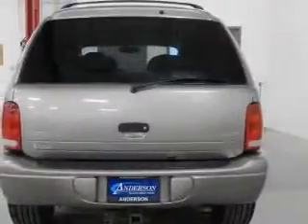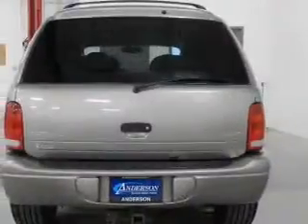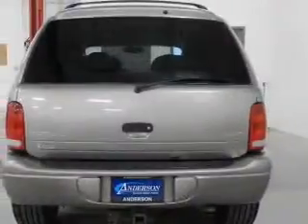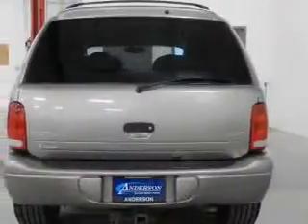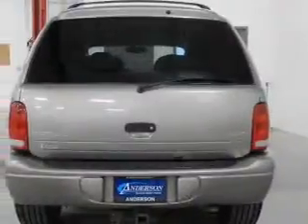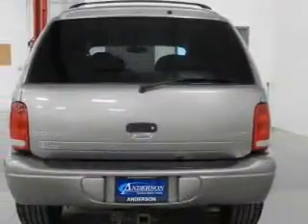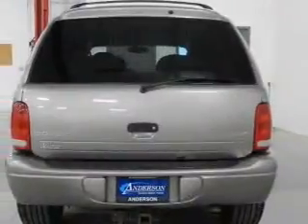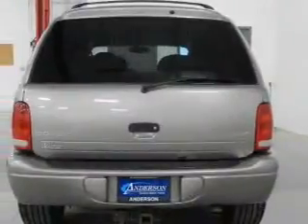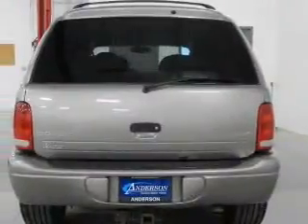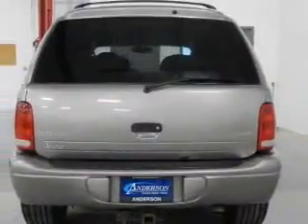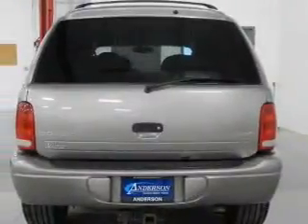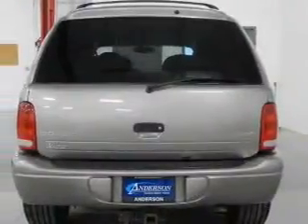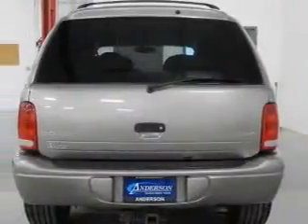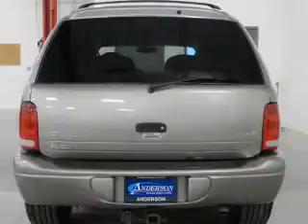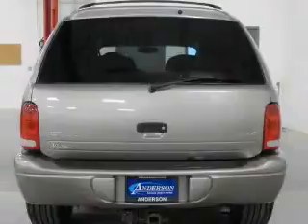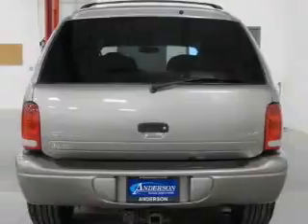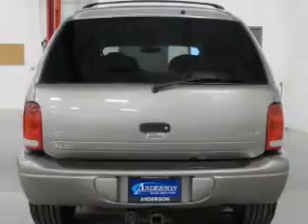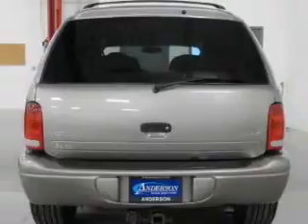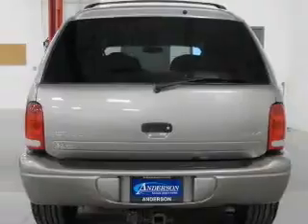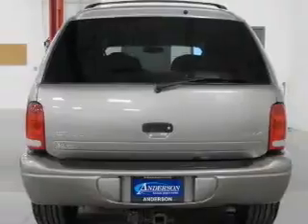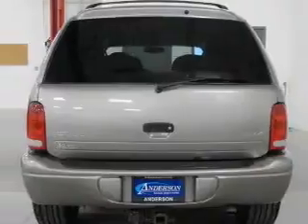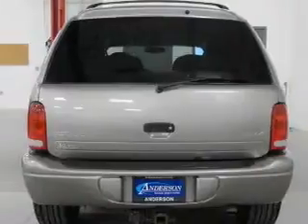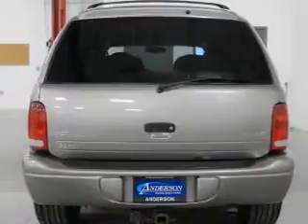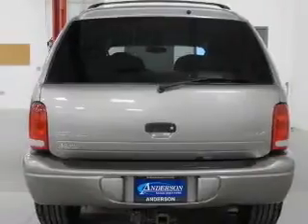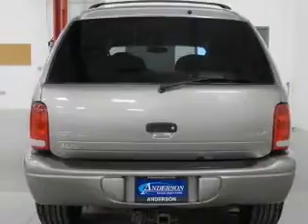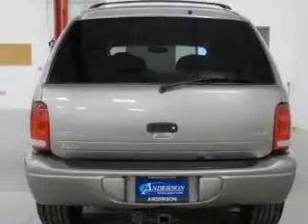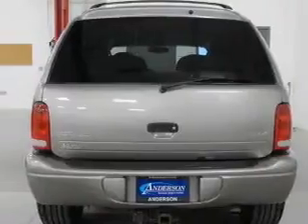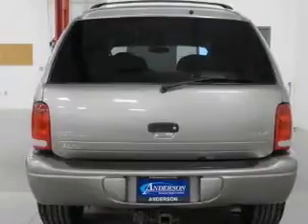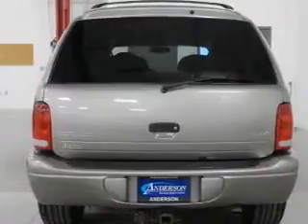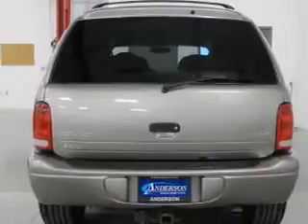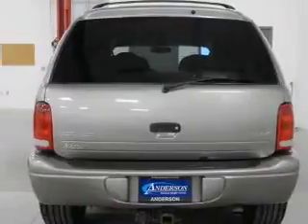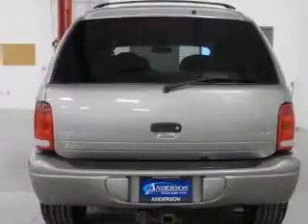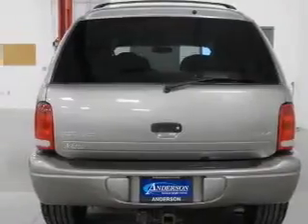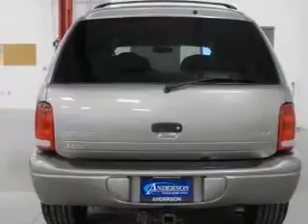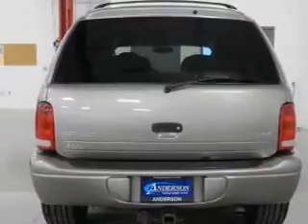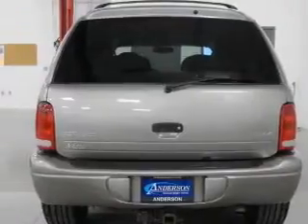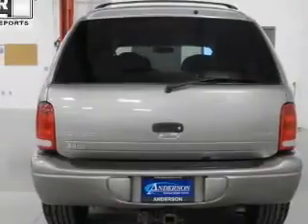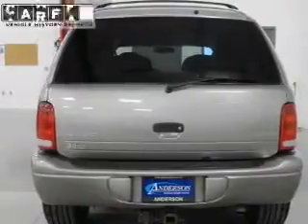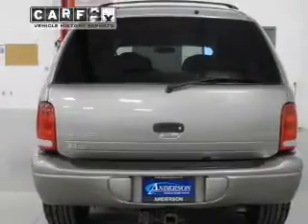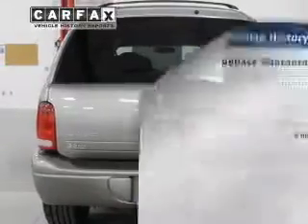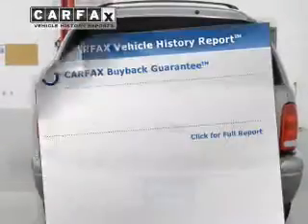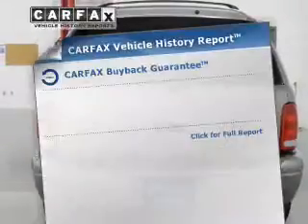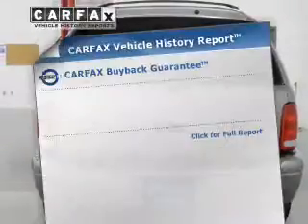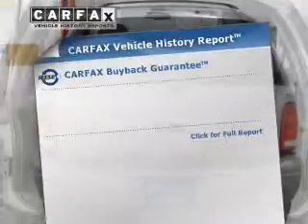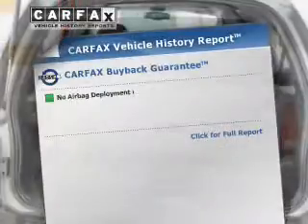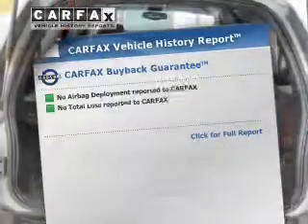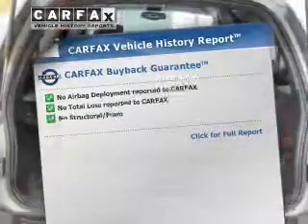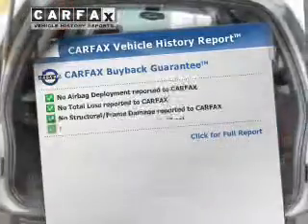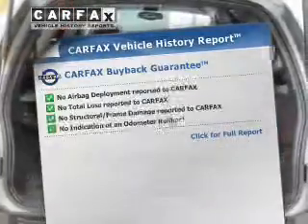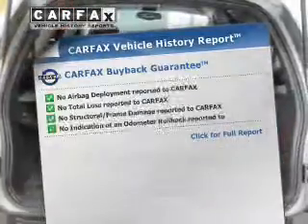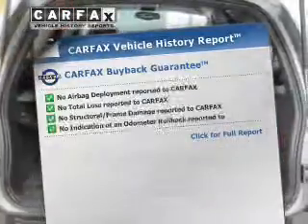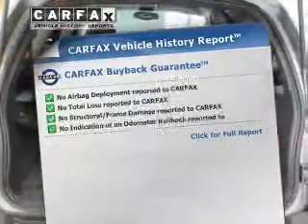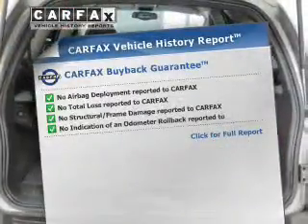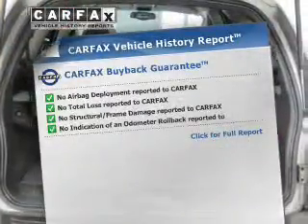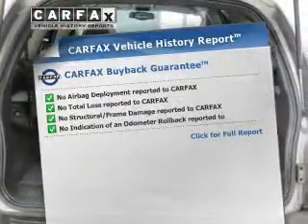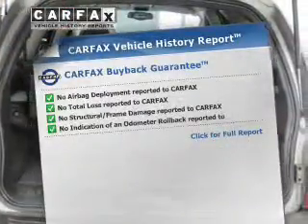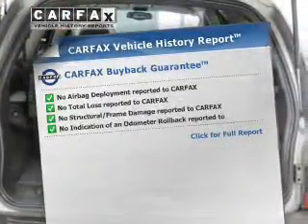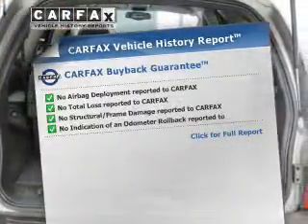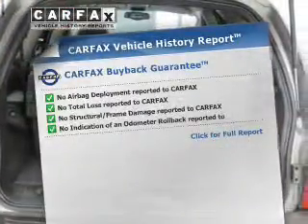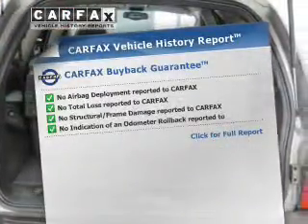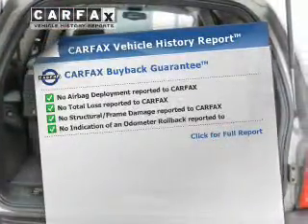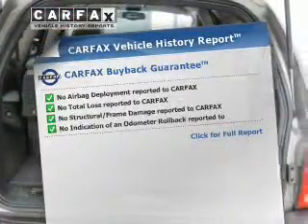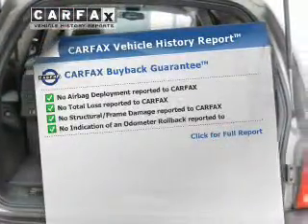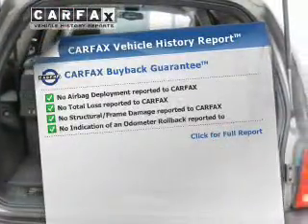The anti-lock braking system will help deliver you safely to your destination. Carfax has offered to provide you with peace of mind.